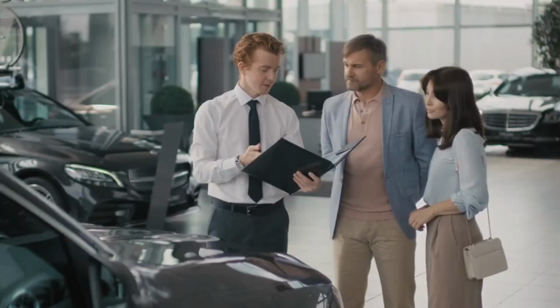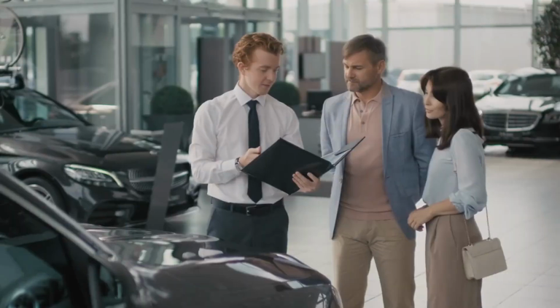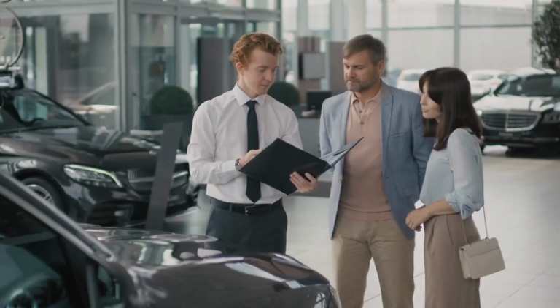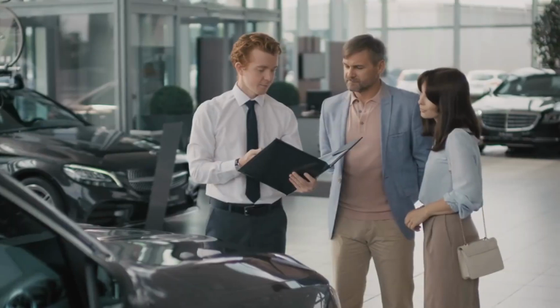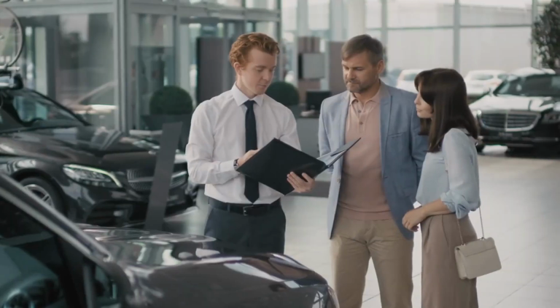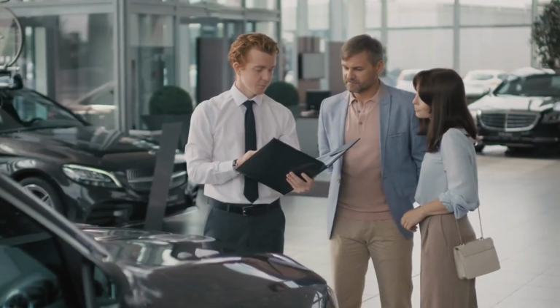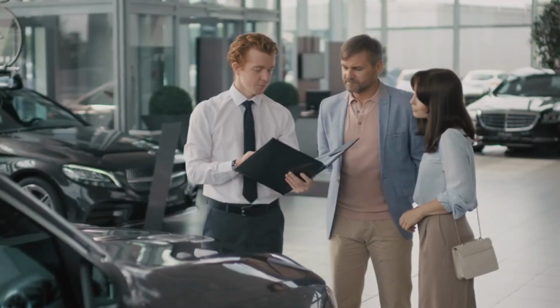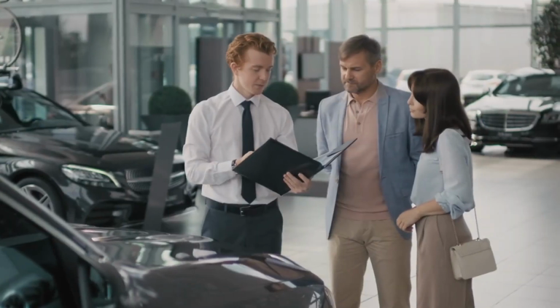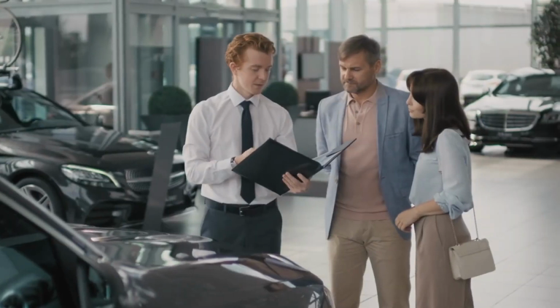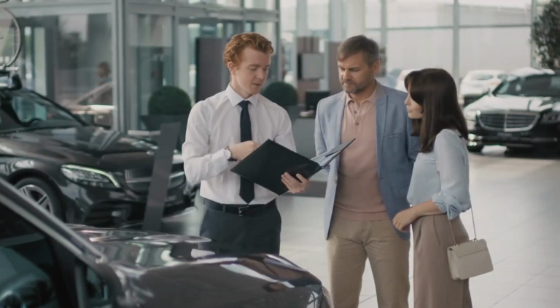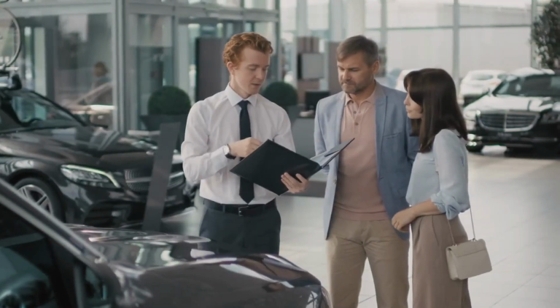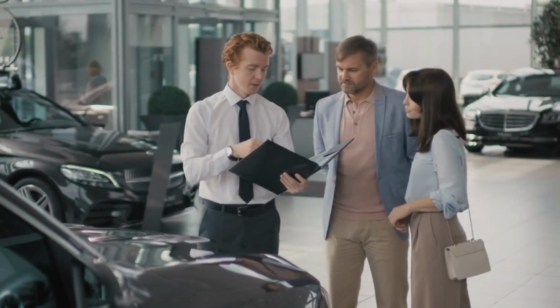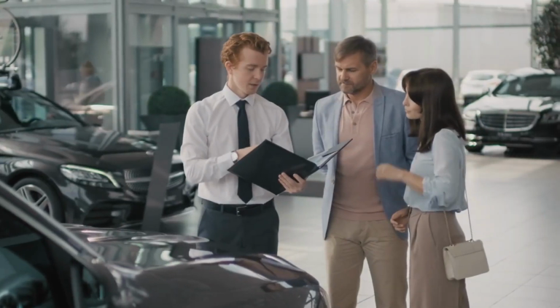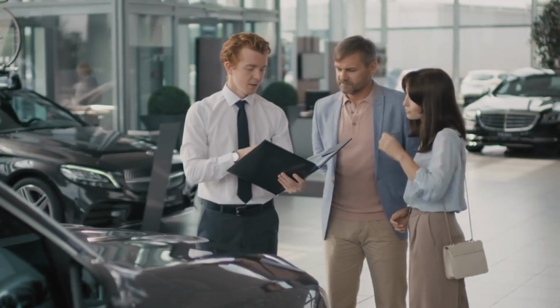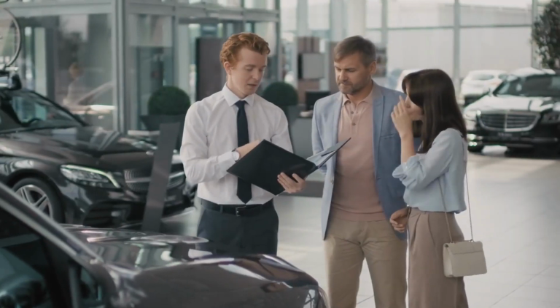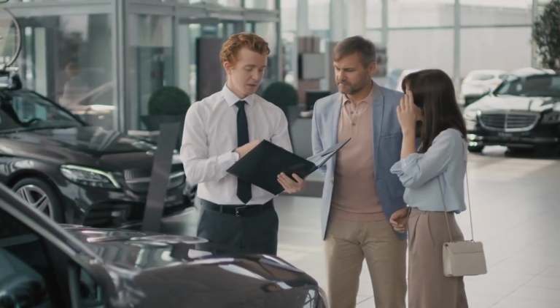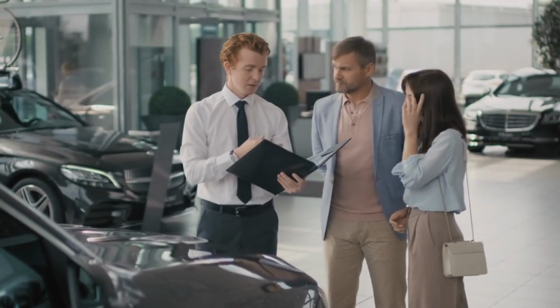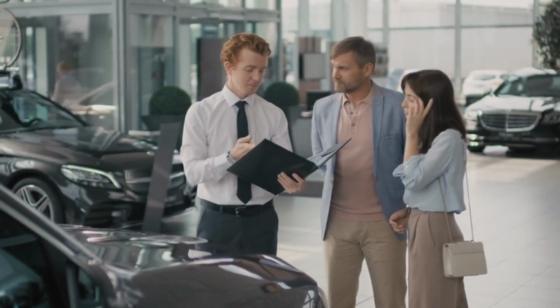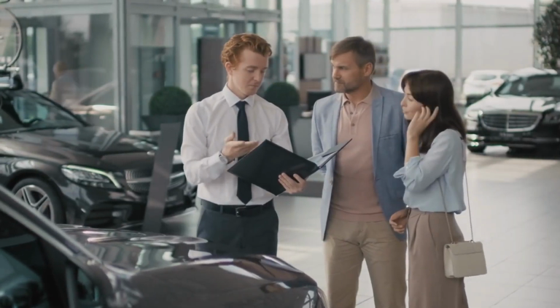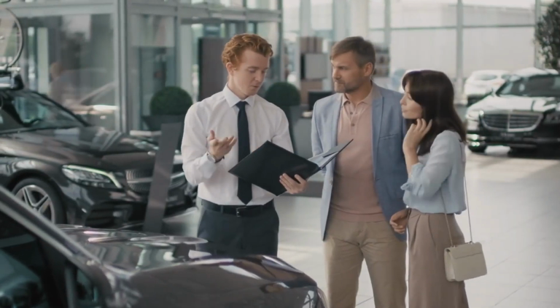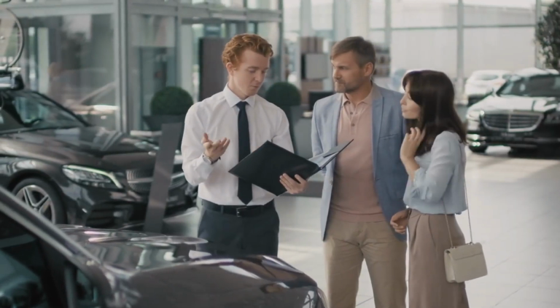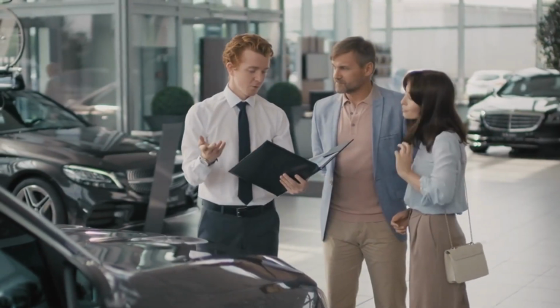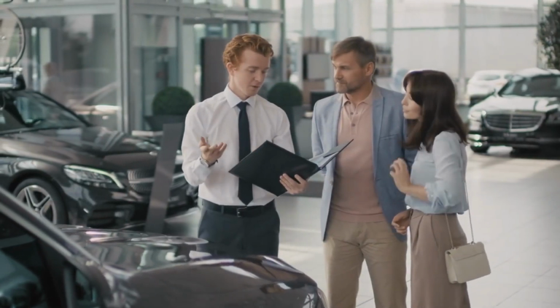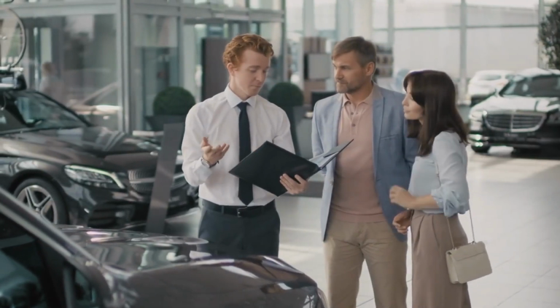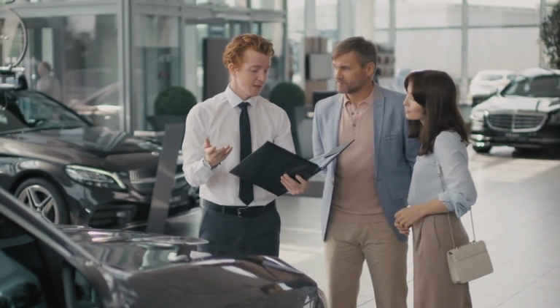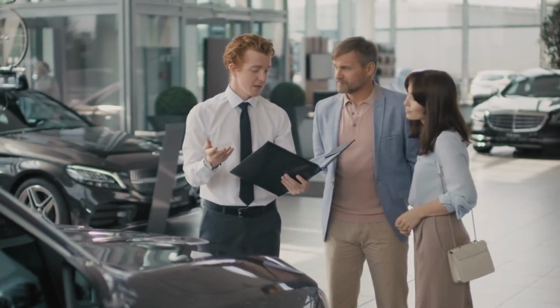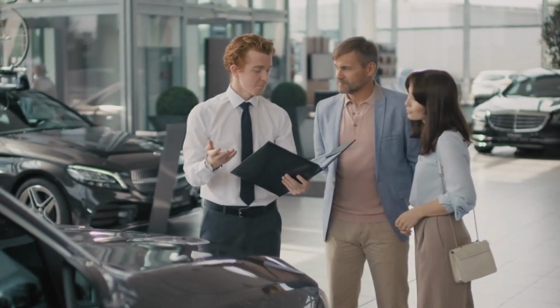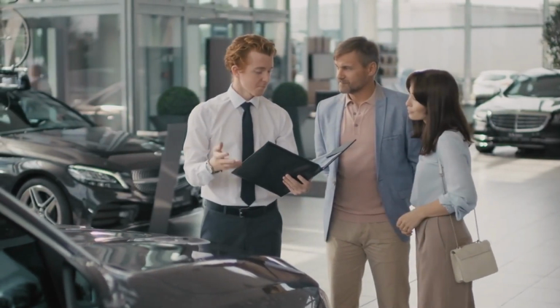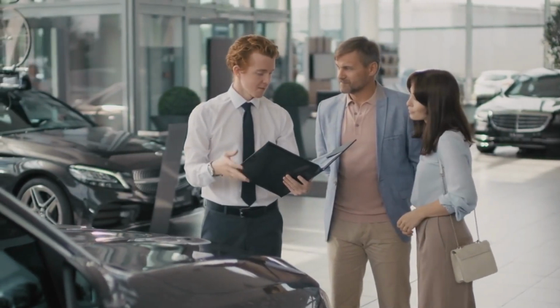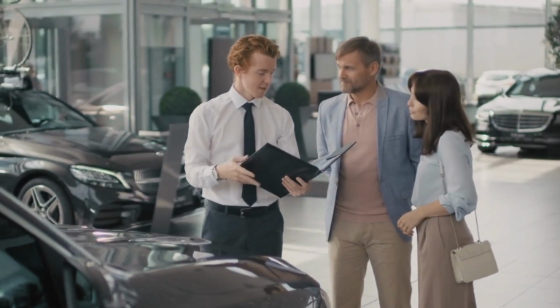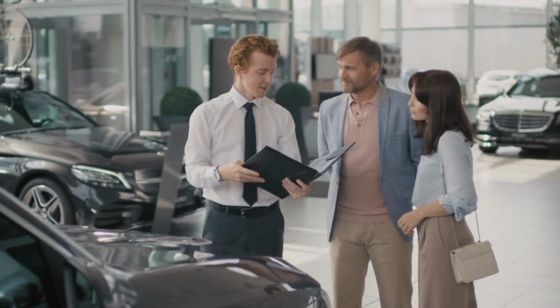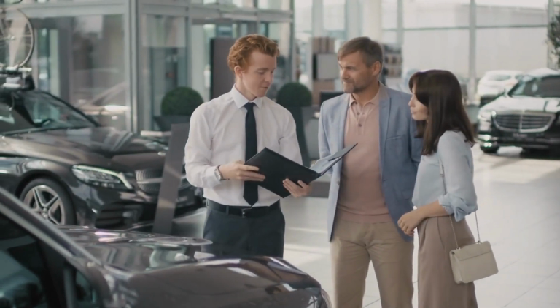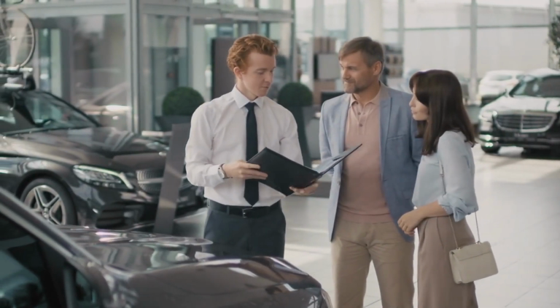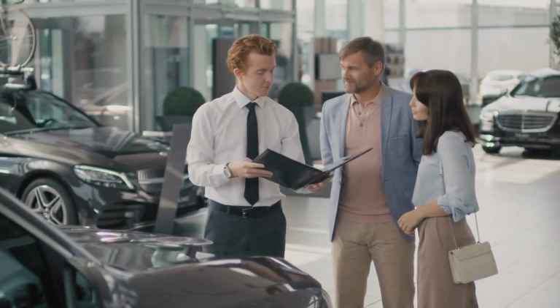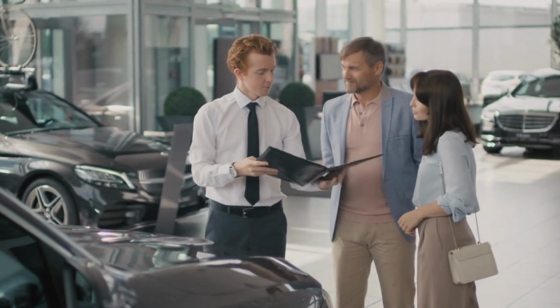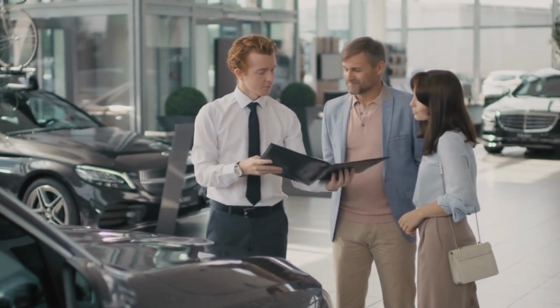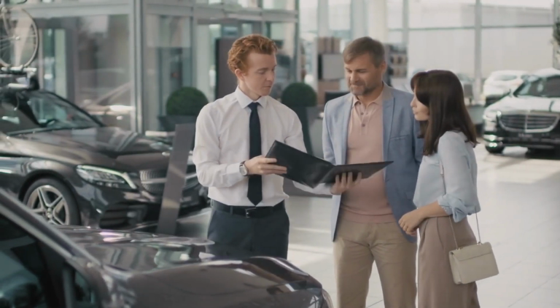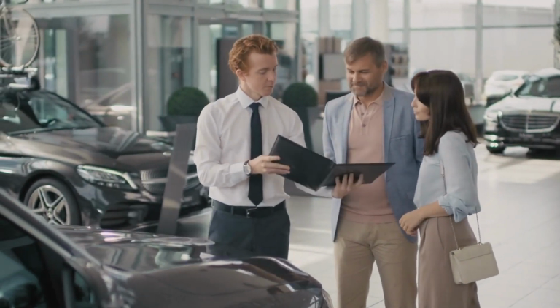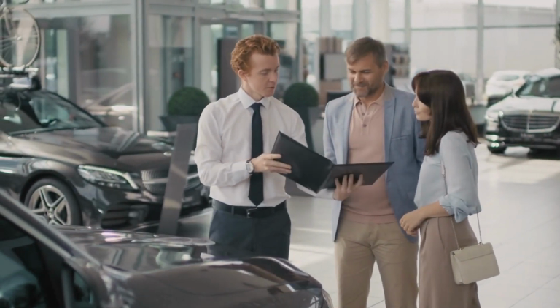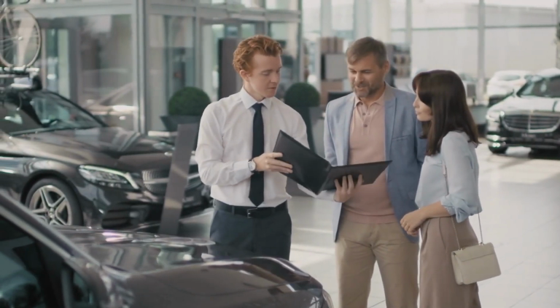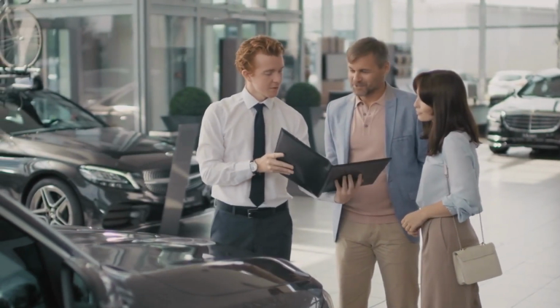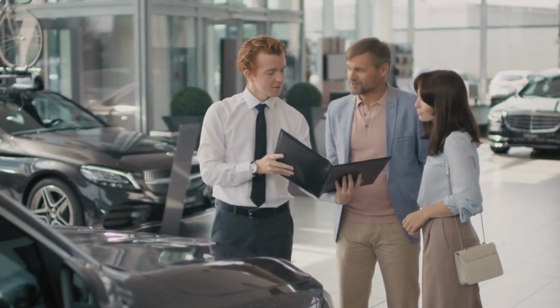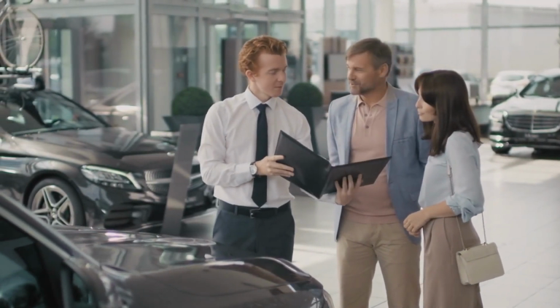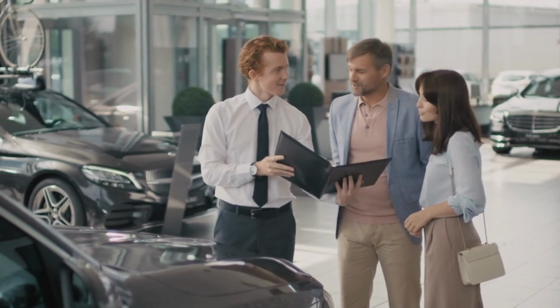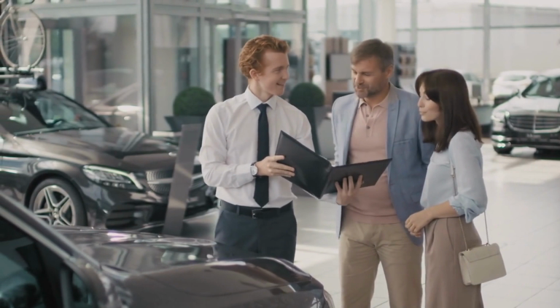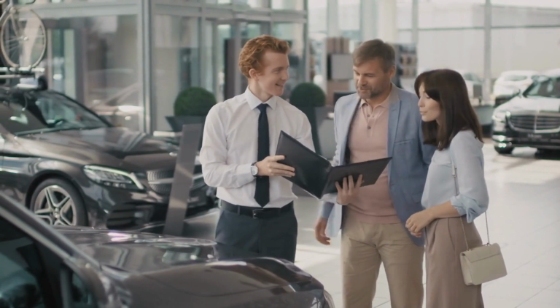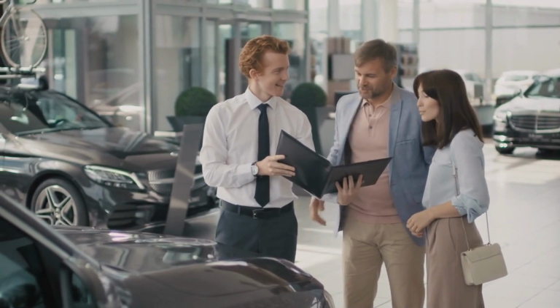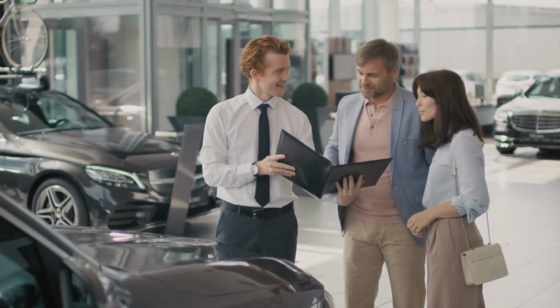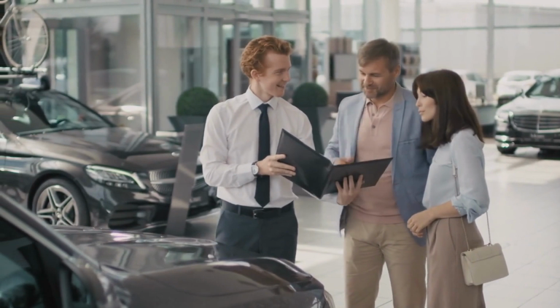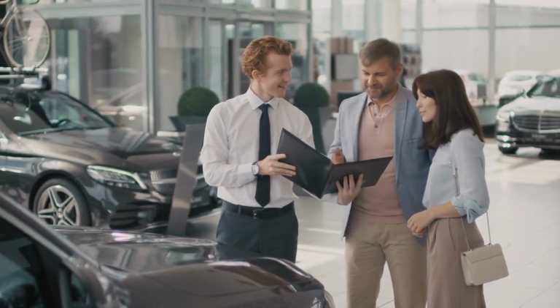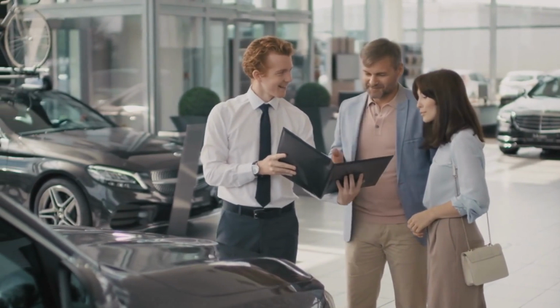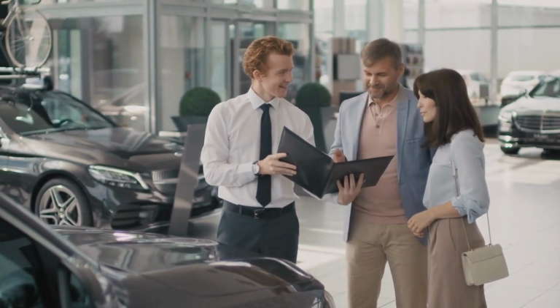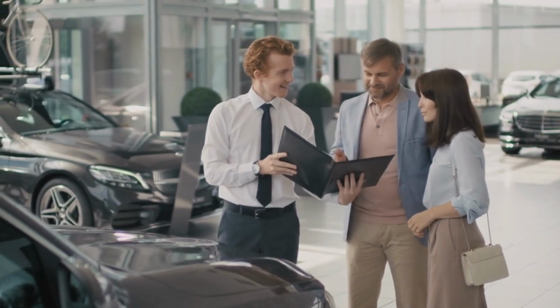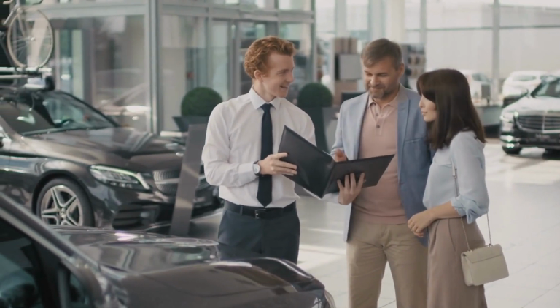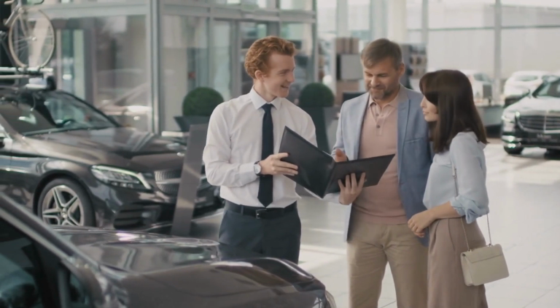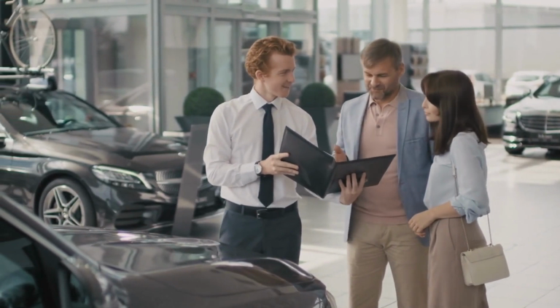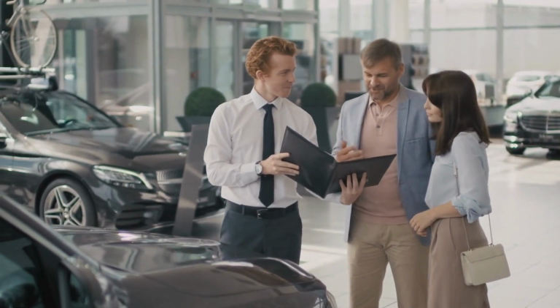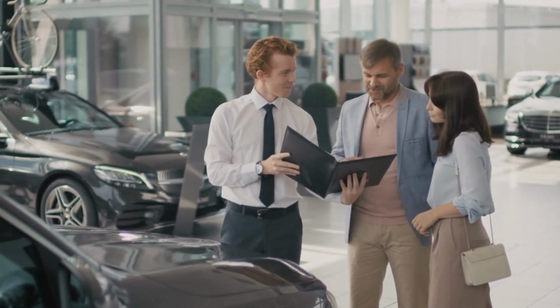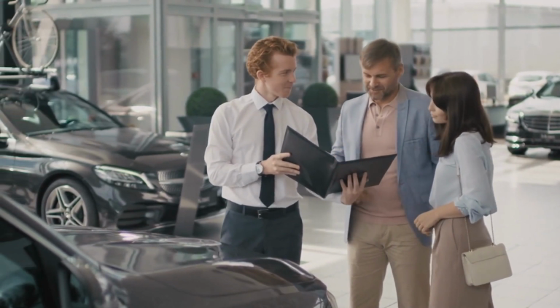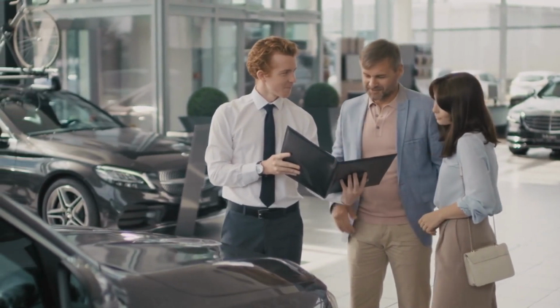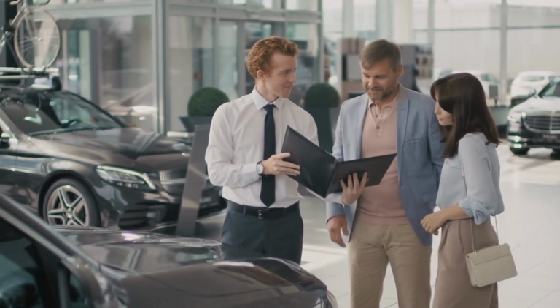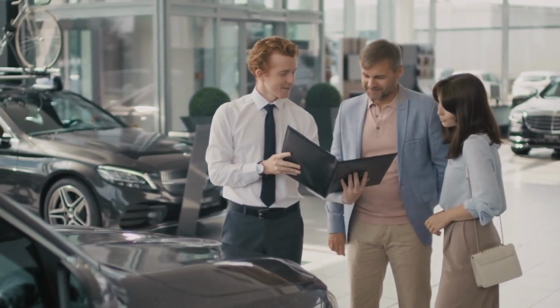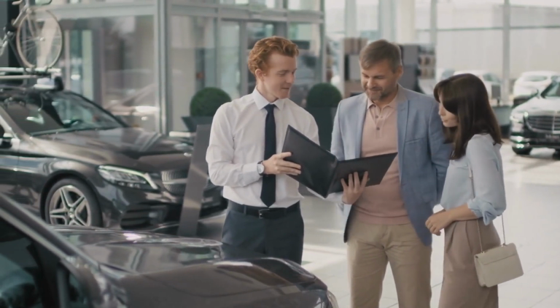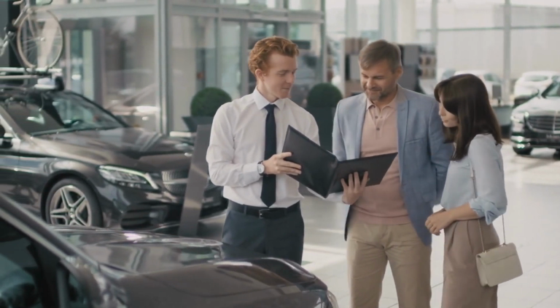When visiting dealerships, don't hesitate to ask questions about the vehicle's history, maintenance records, and any available warranties.